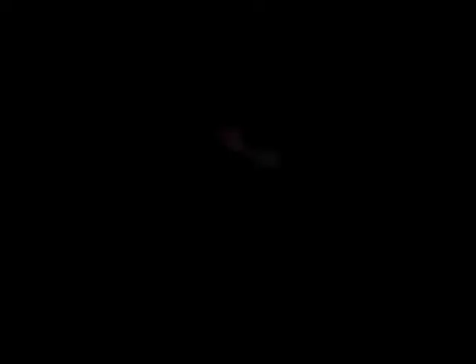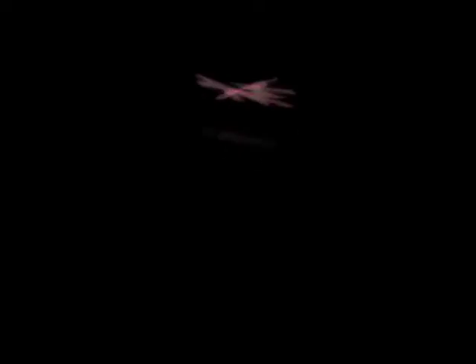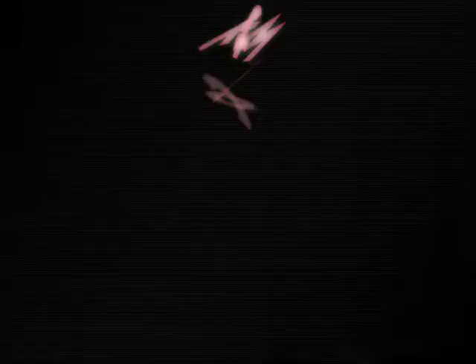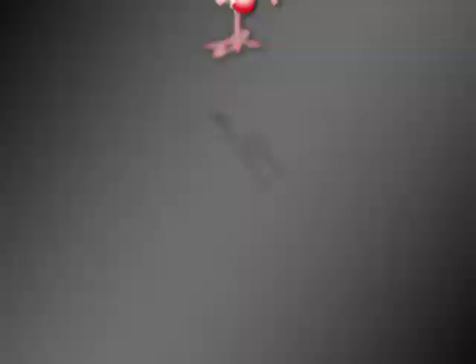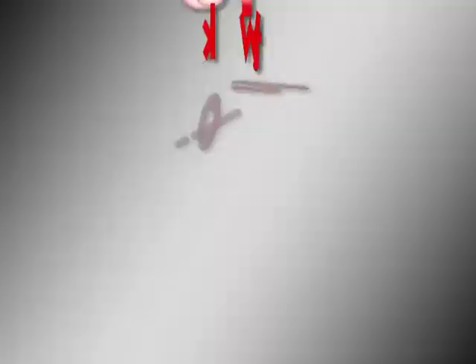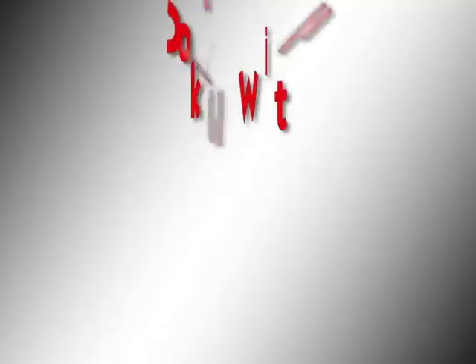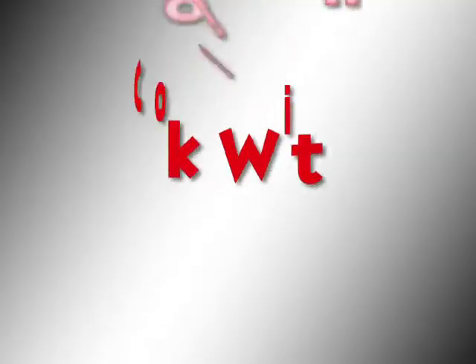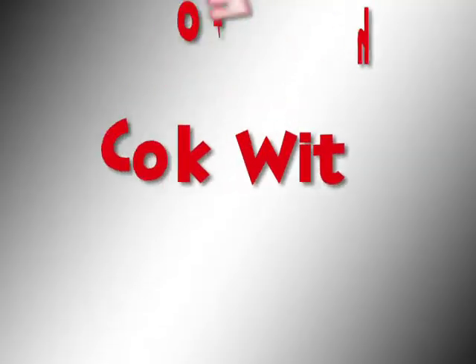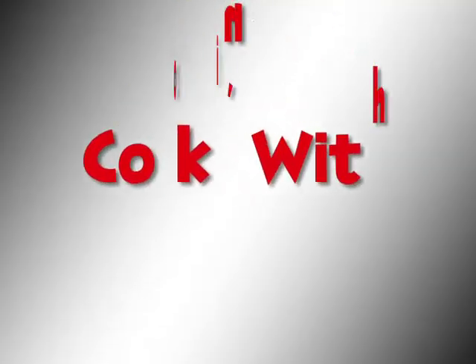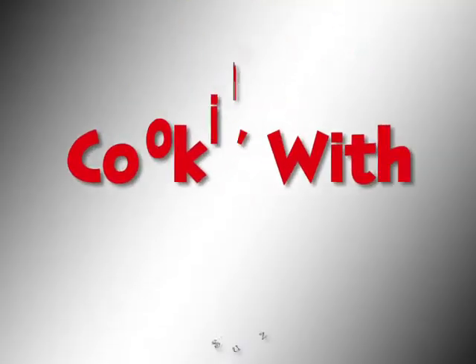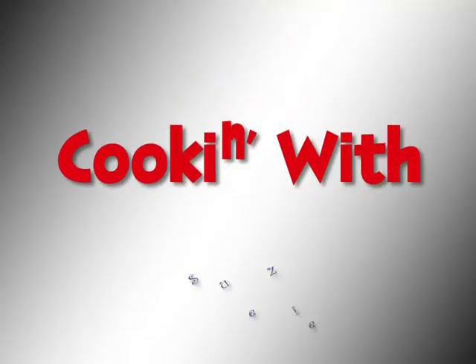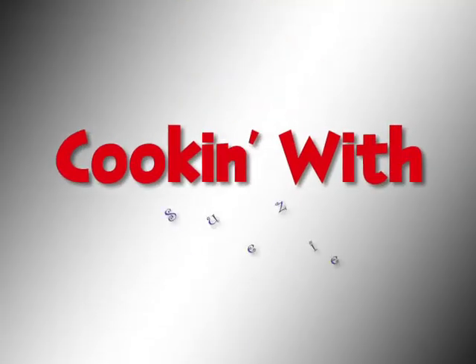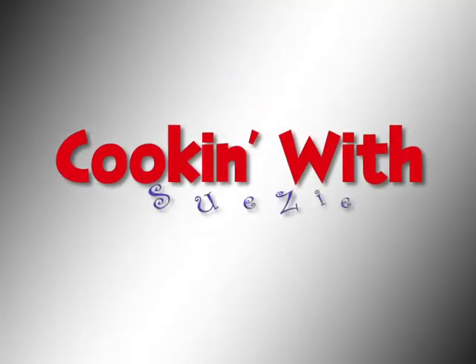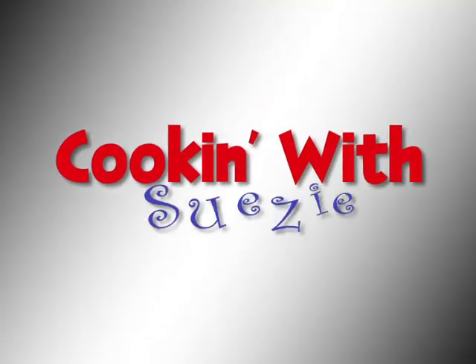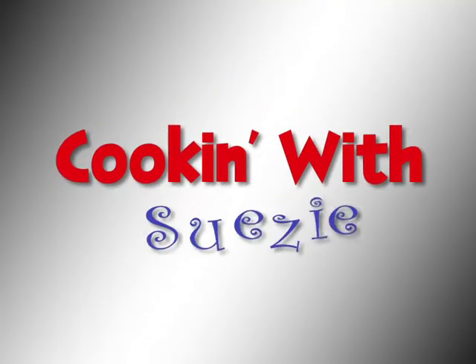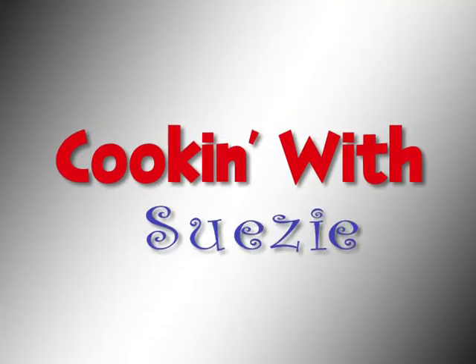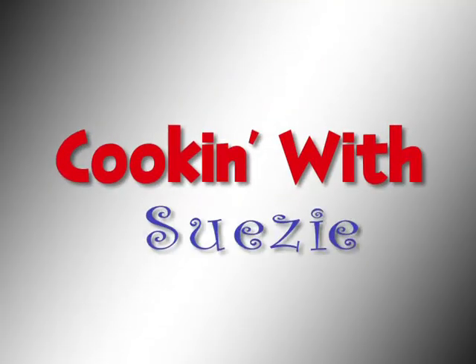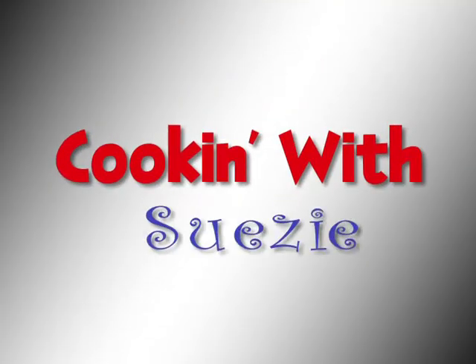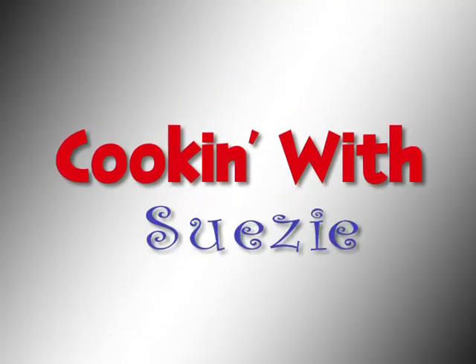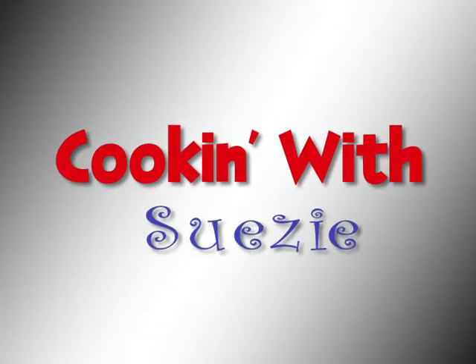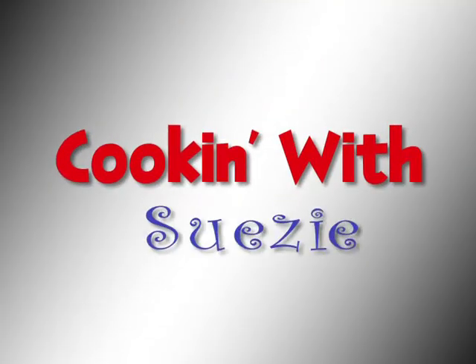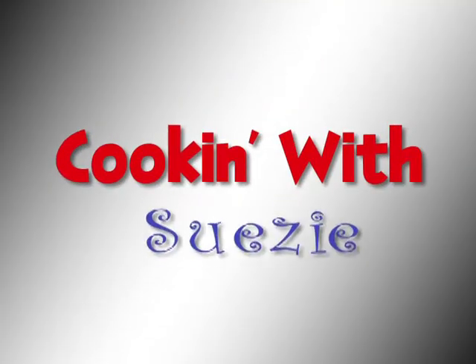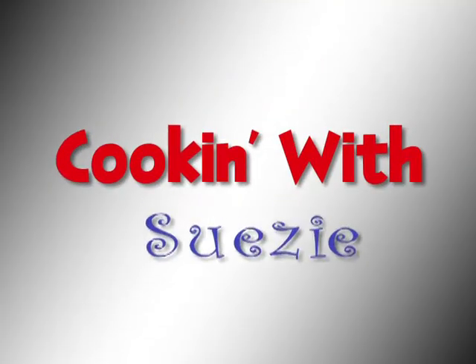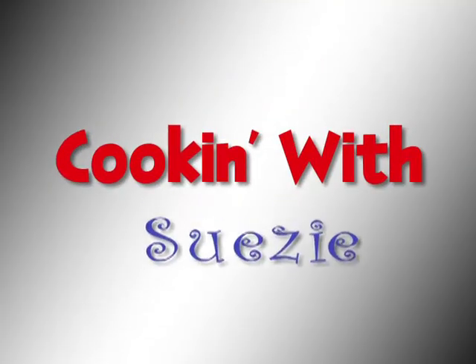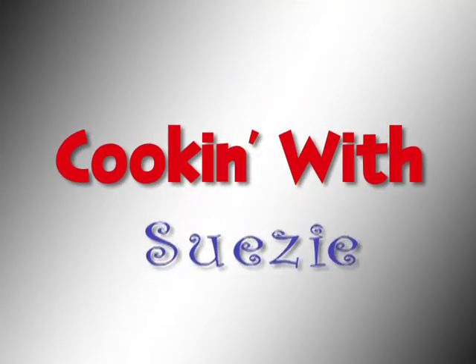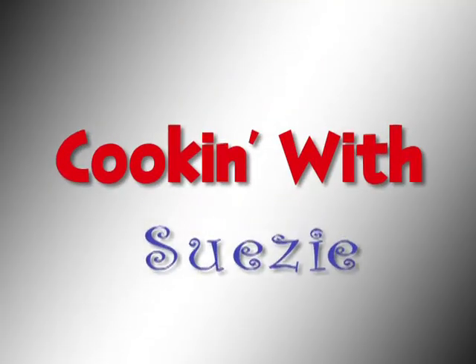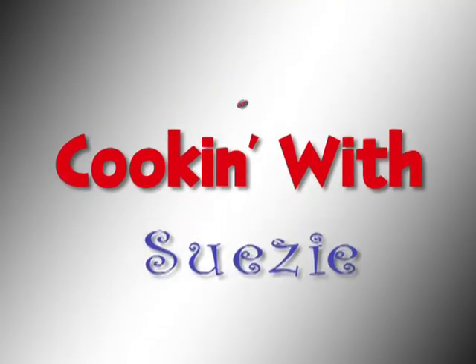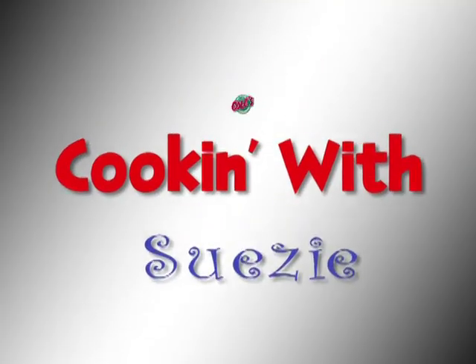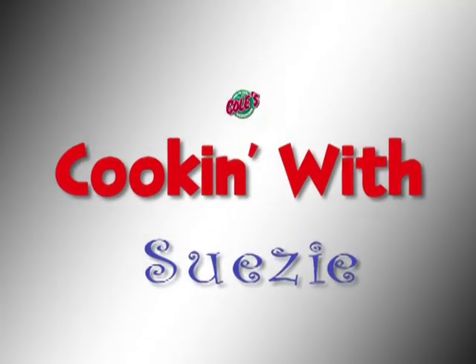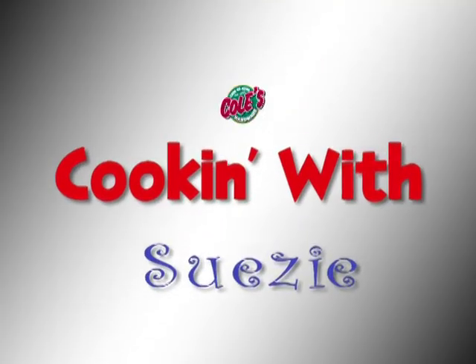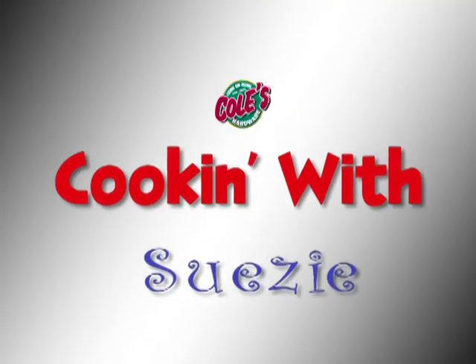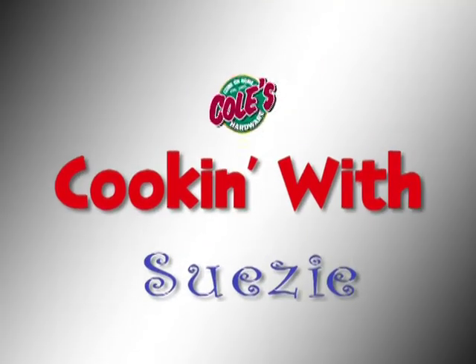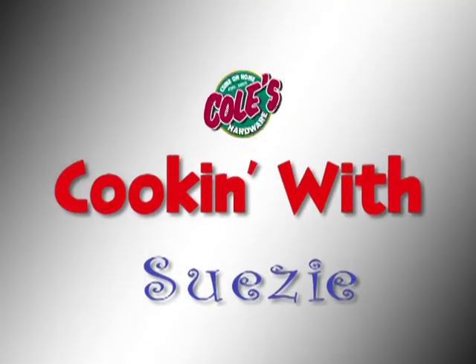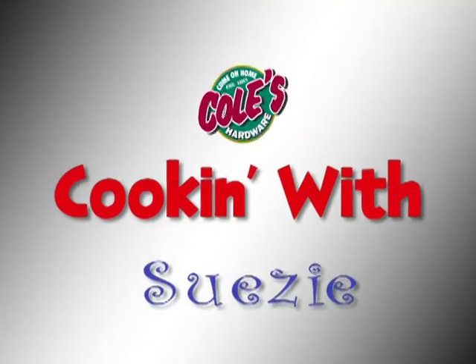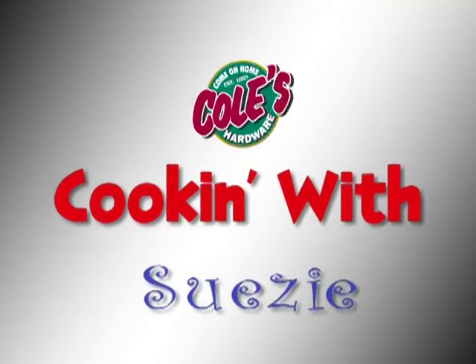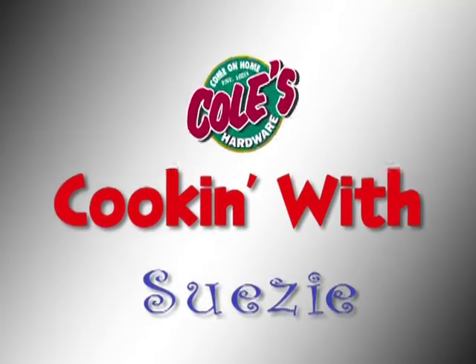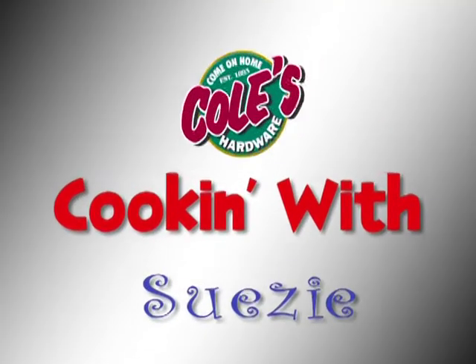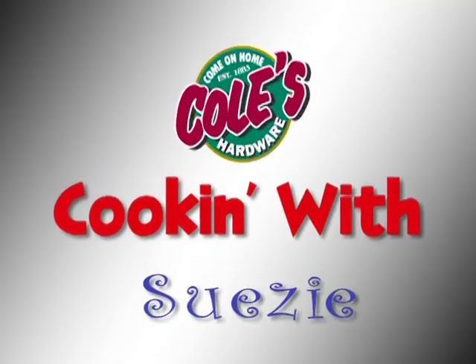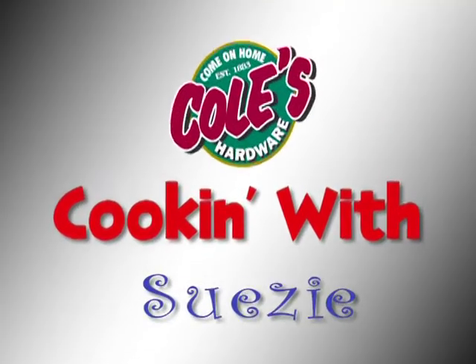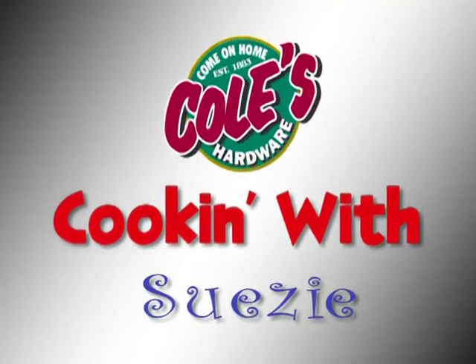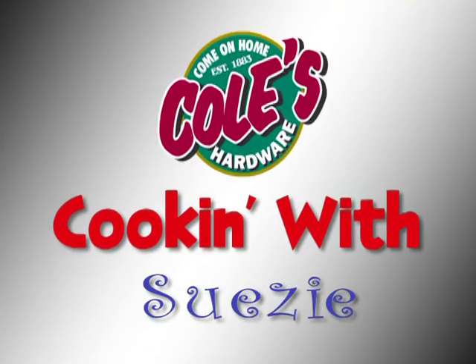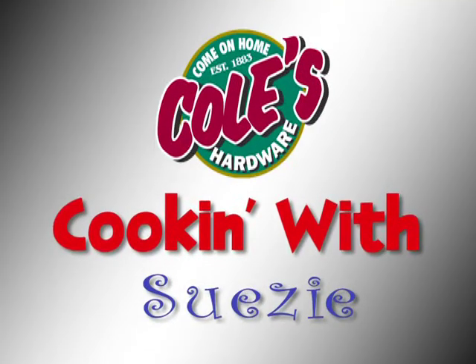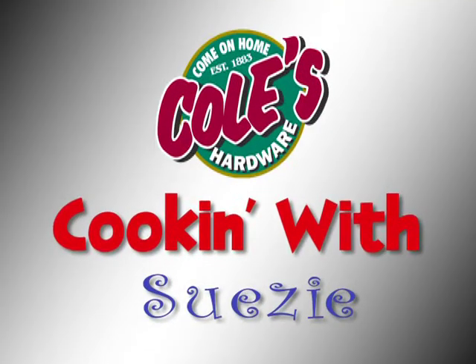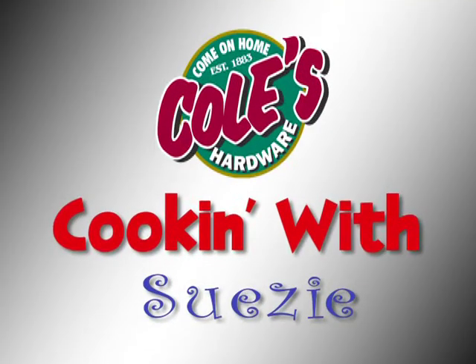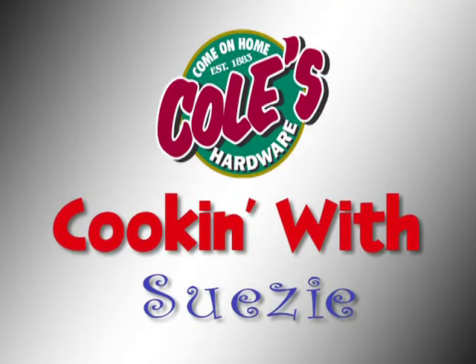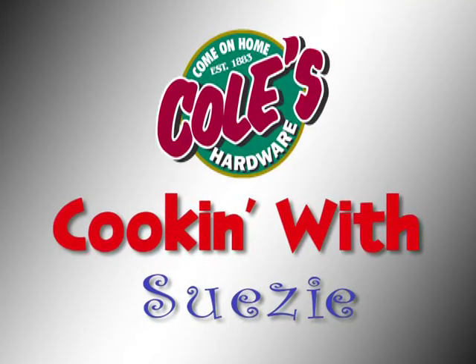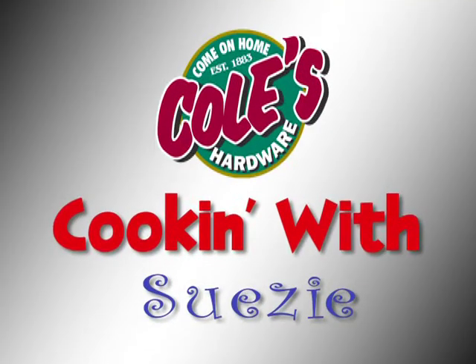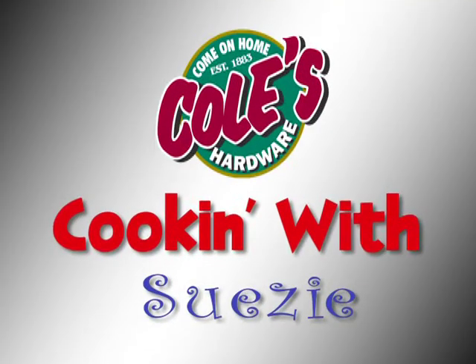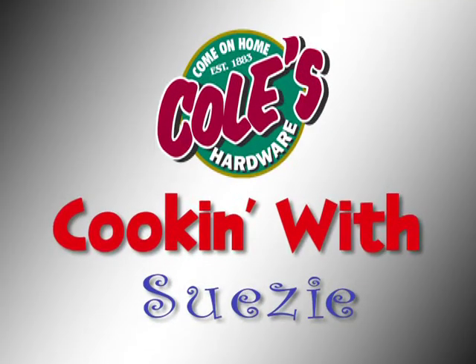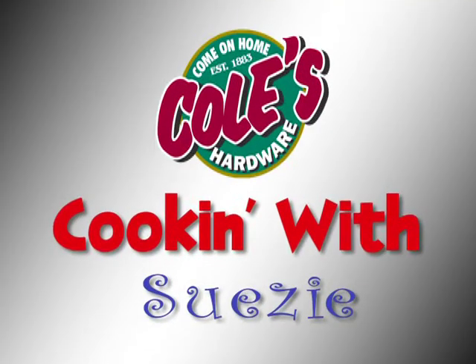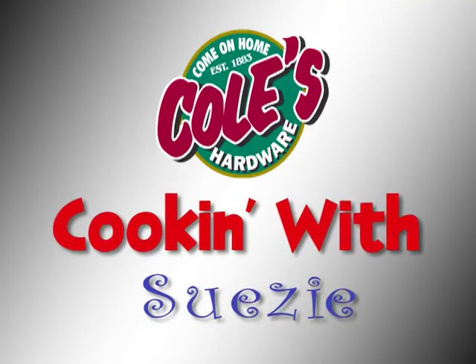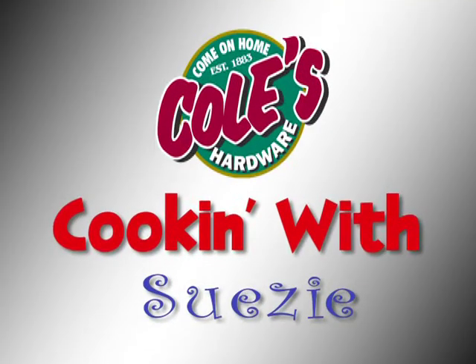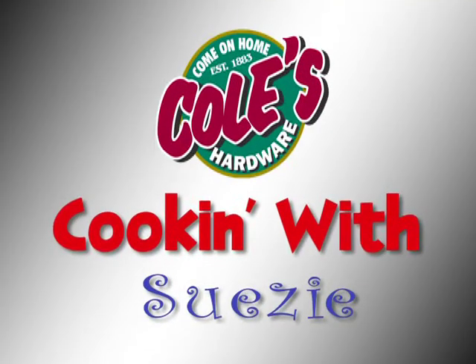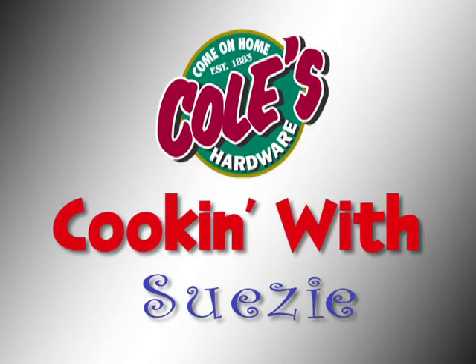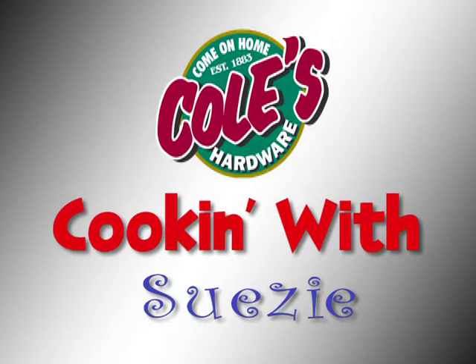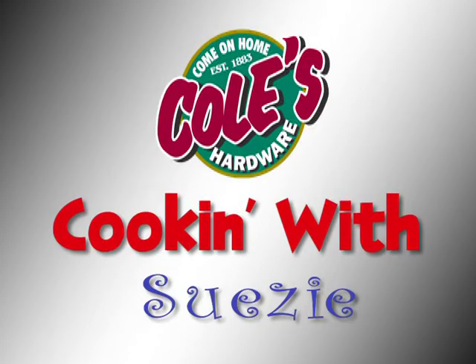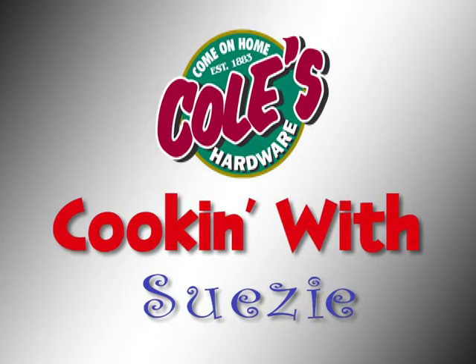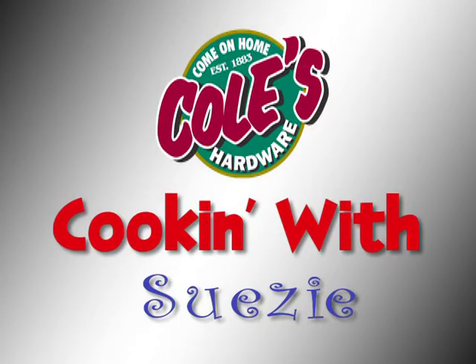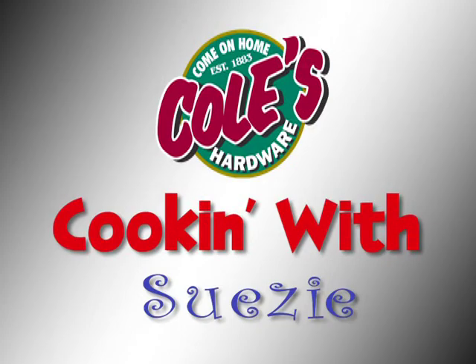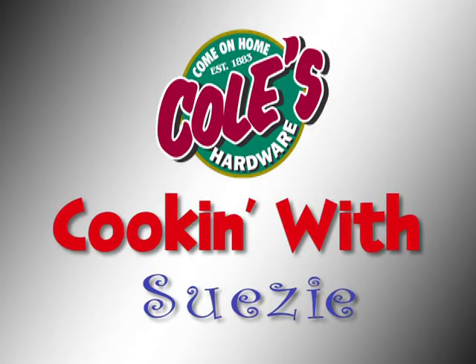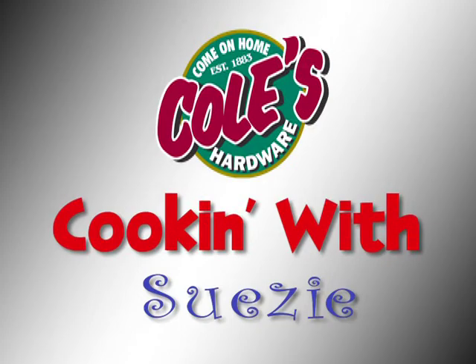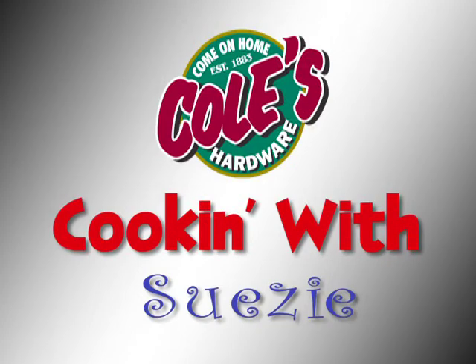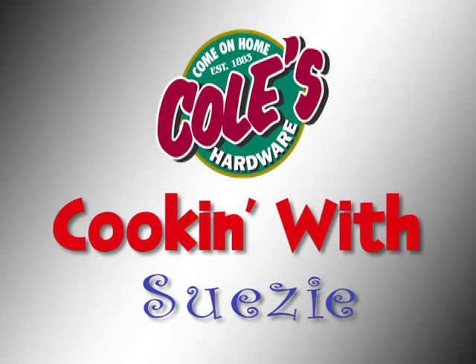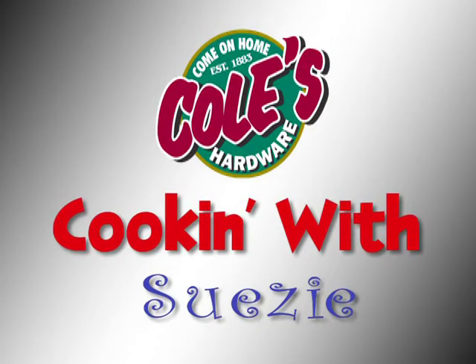It's time for Cookin' with Suzy, brought to you by Kohl's Hardware. Kohl's Hardware, we're located in your hometown.